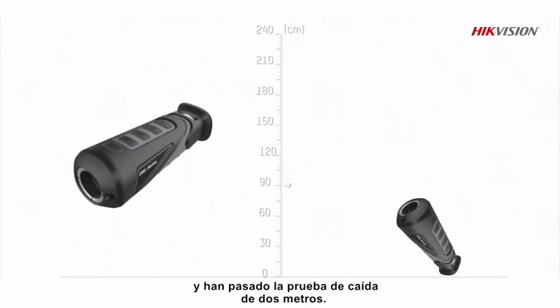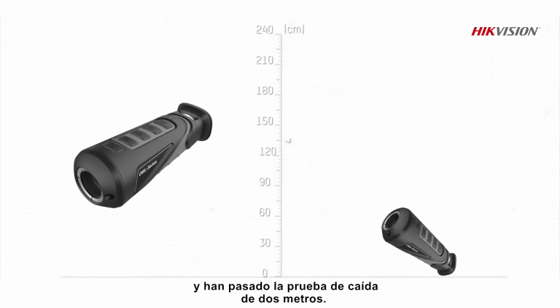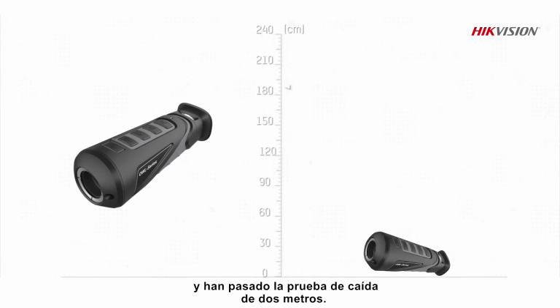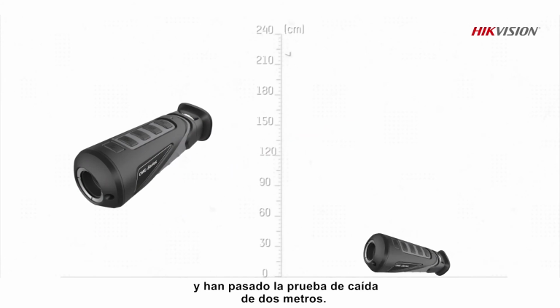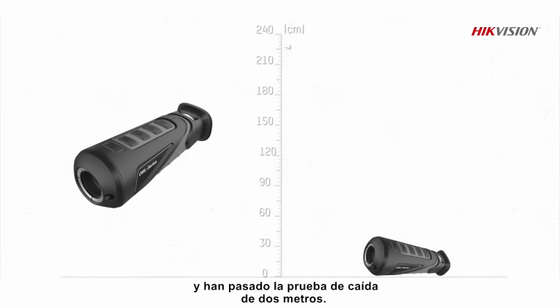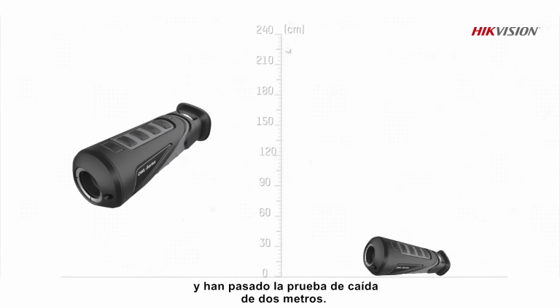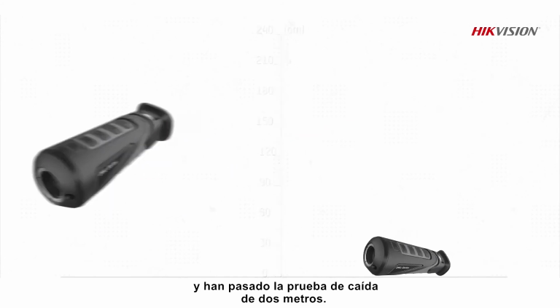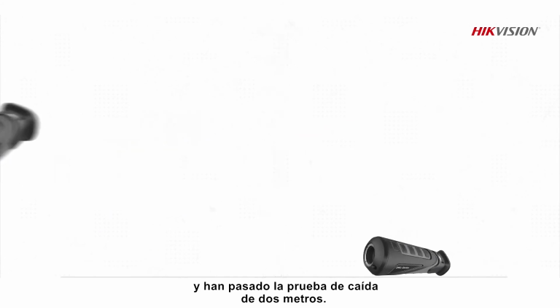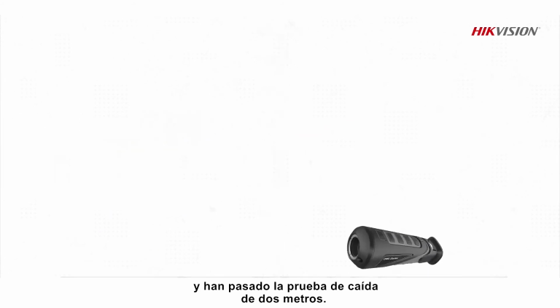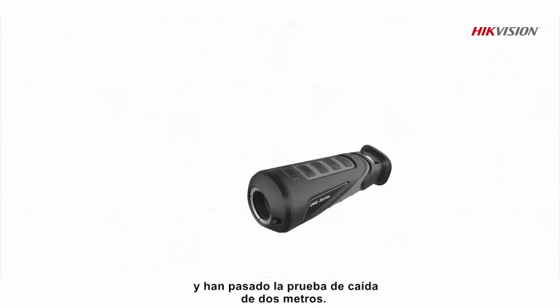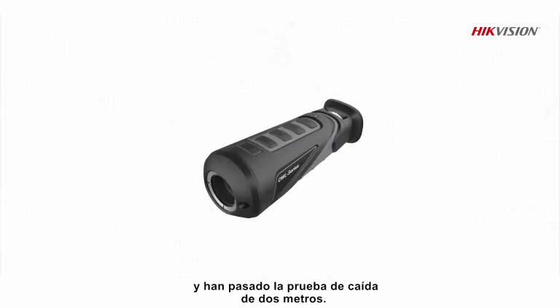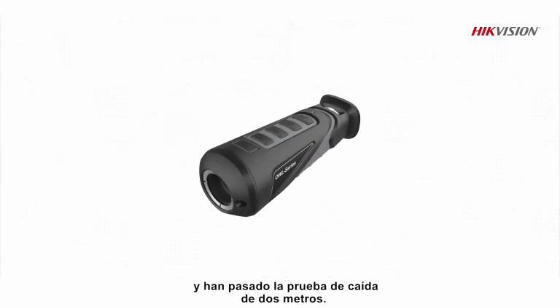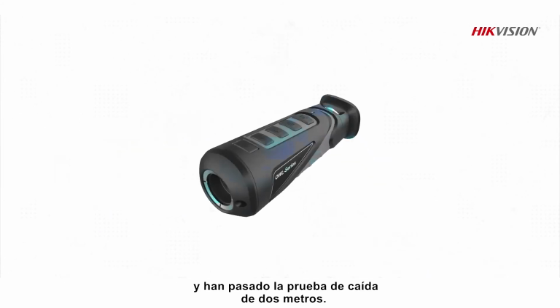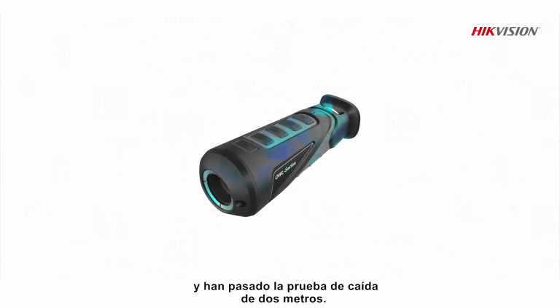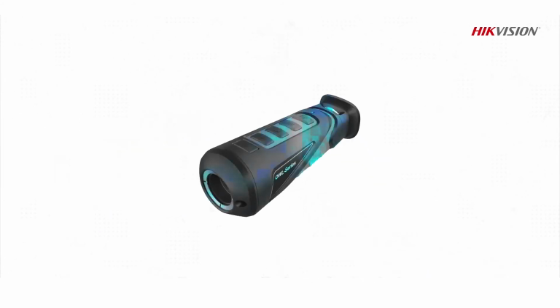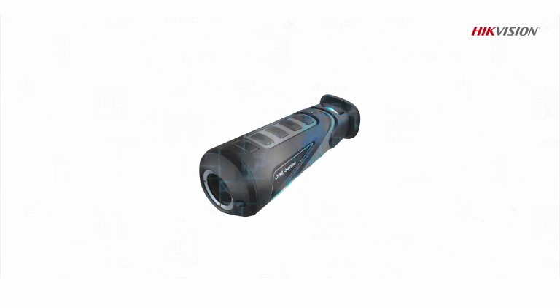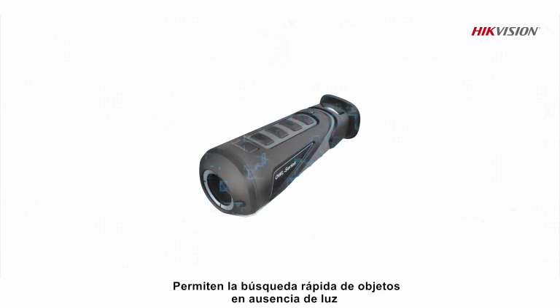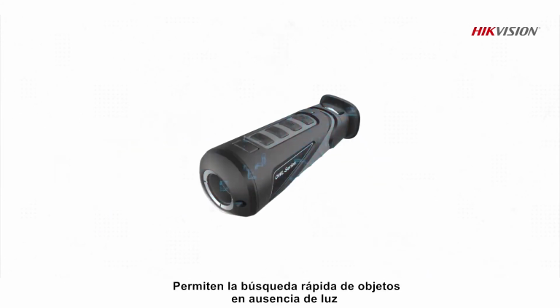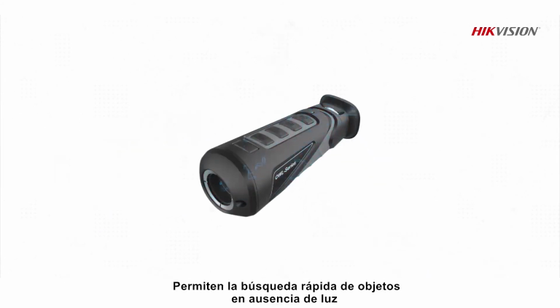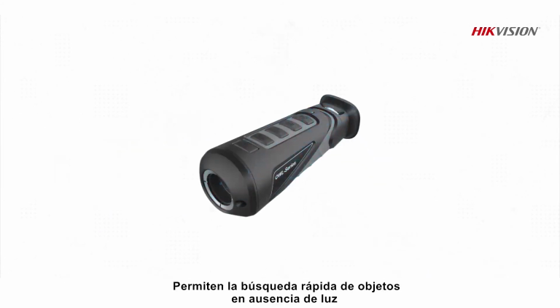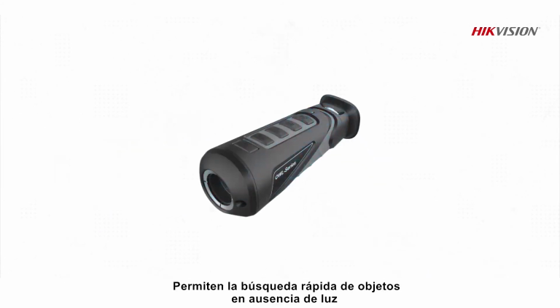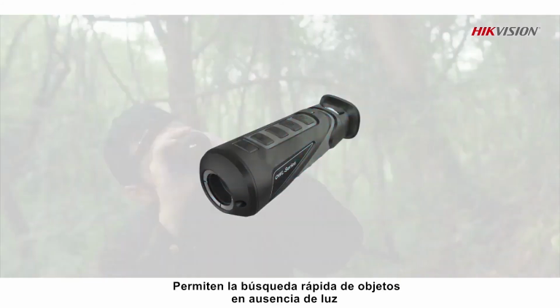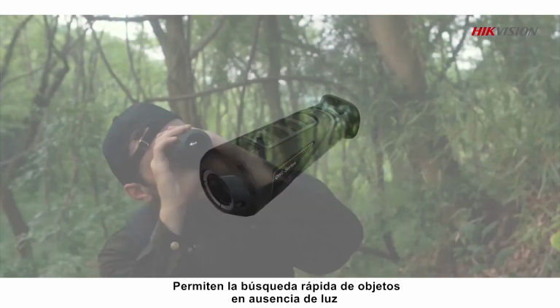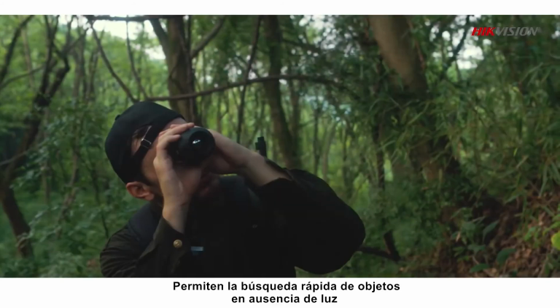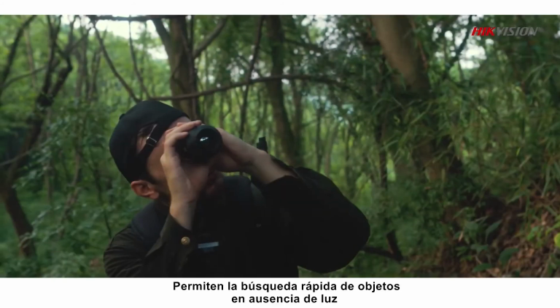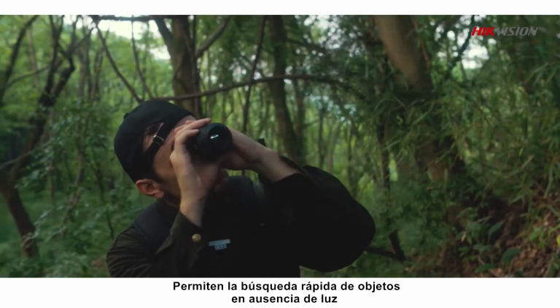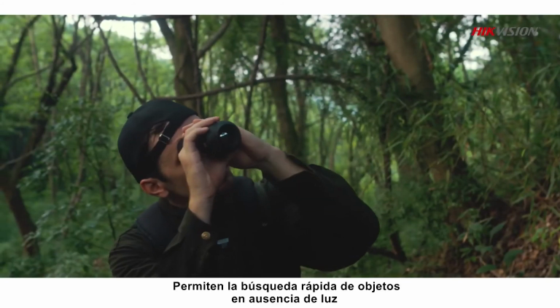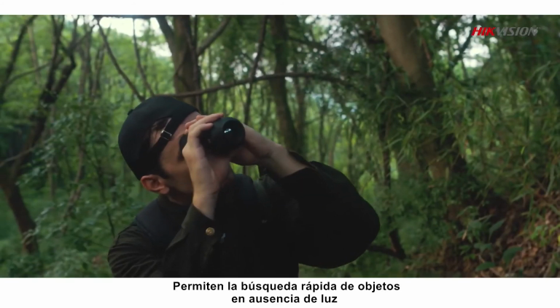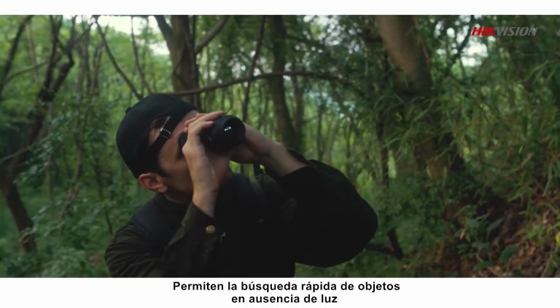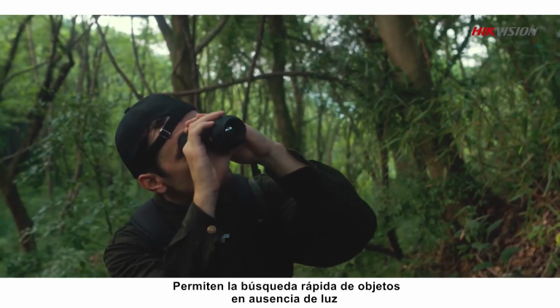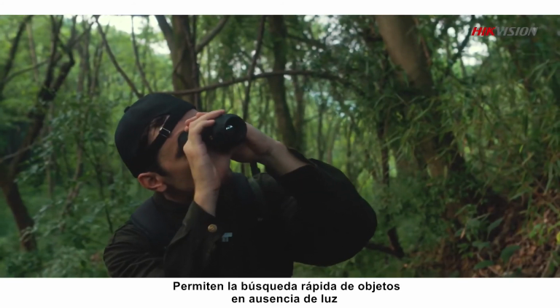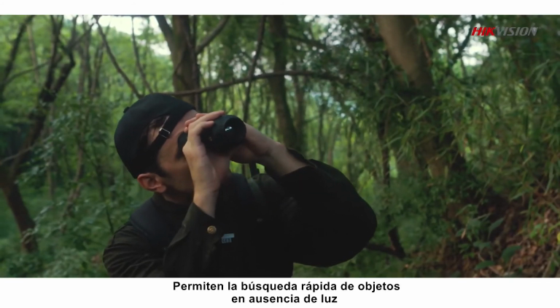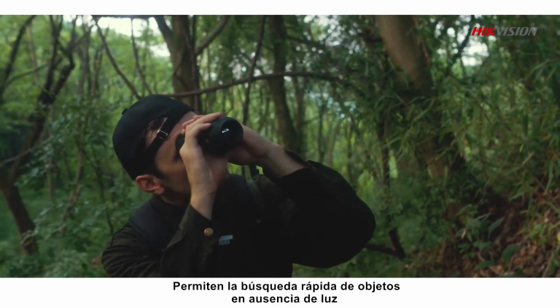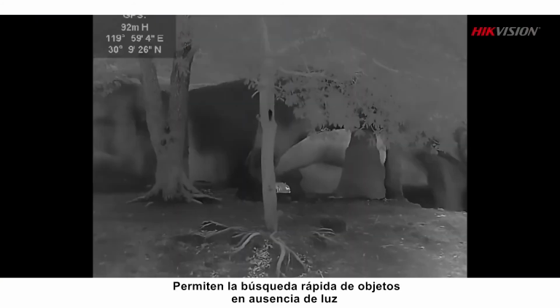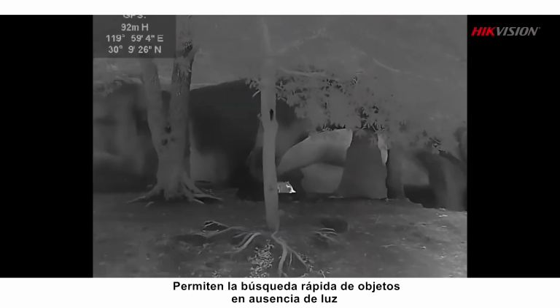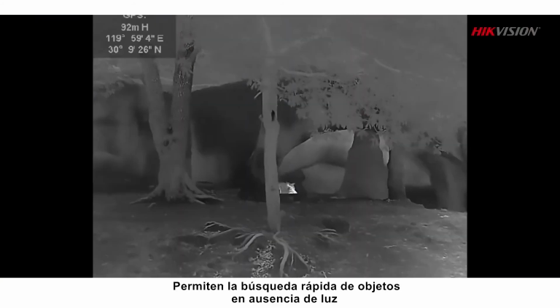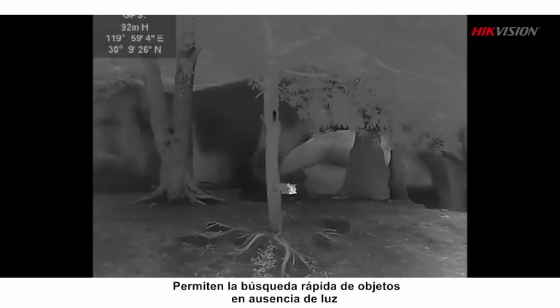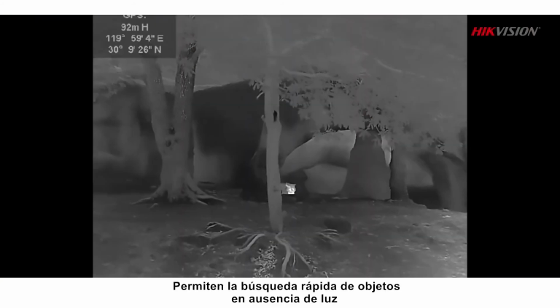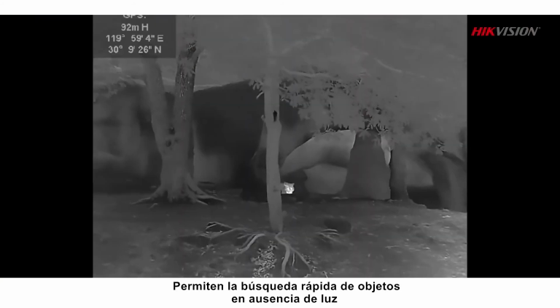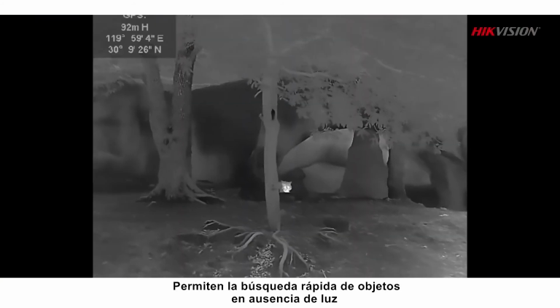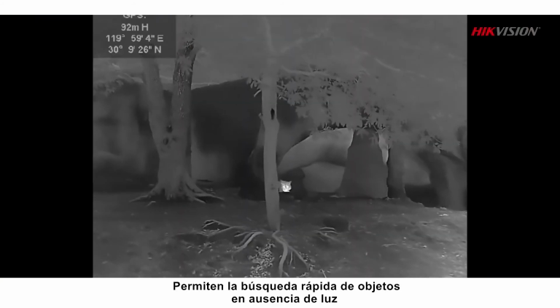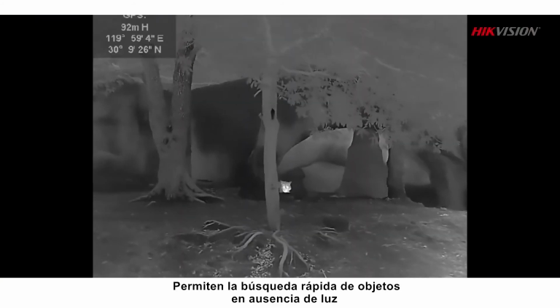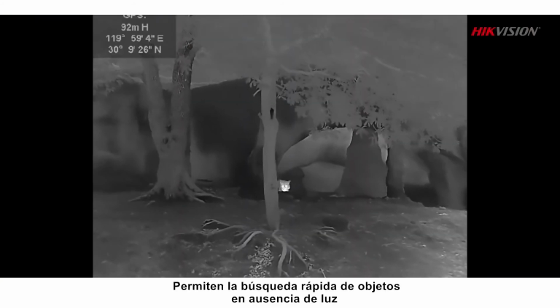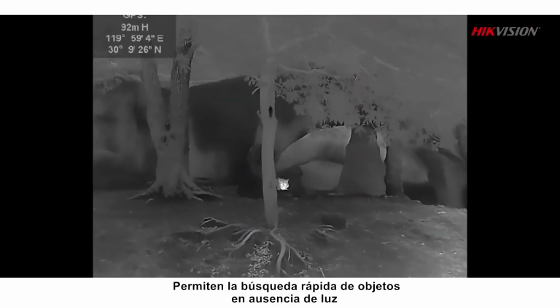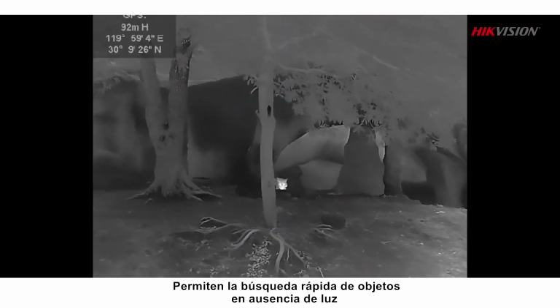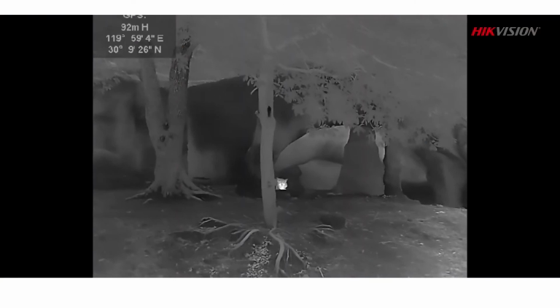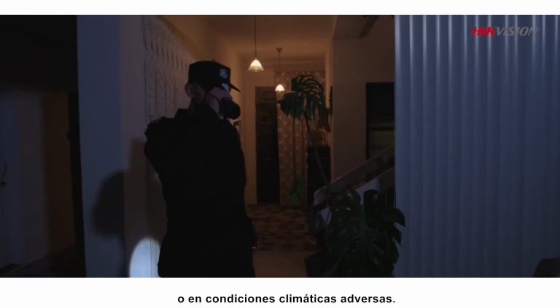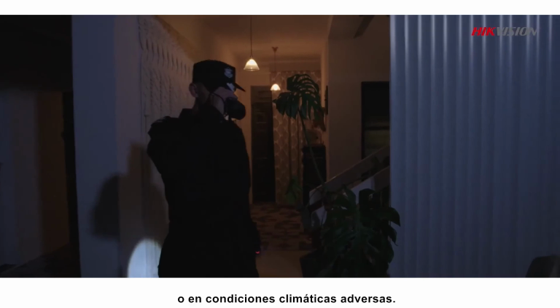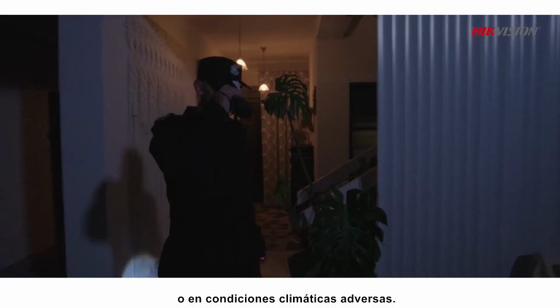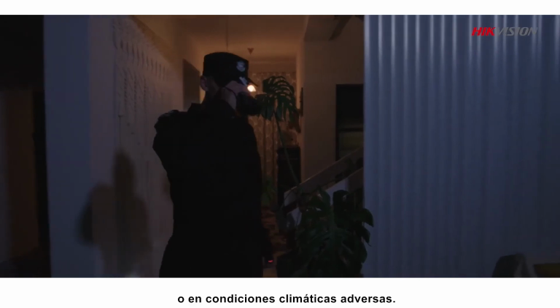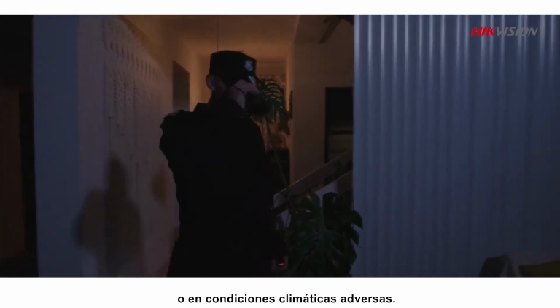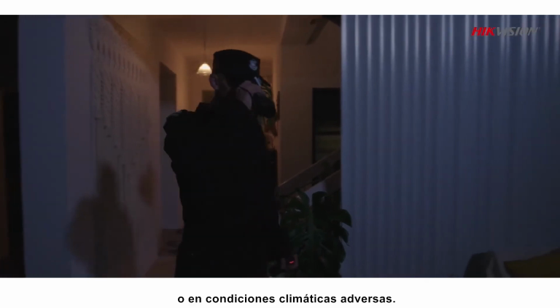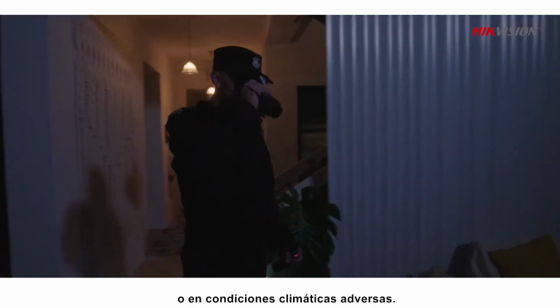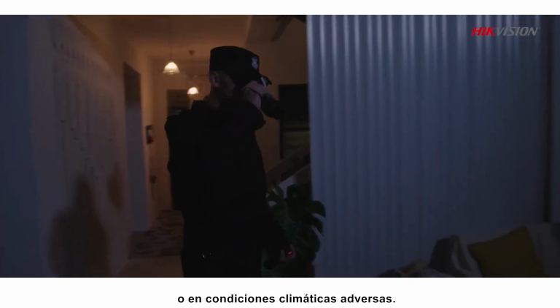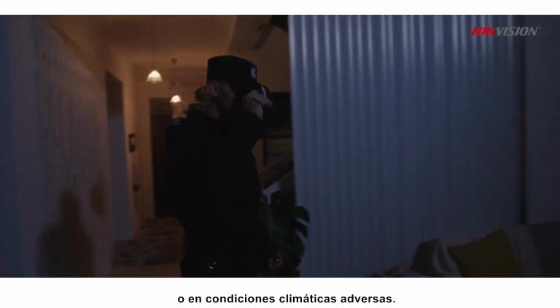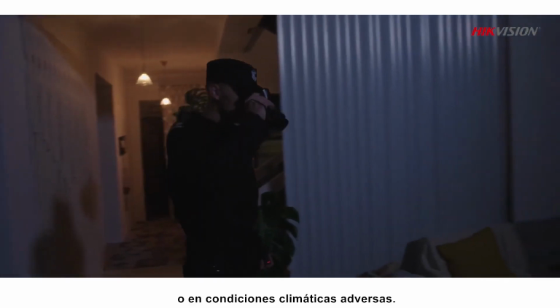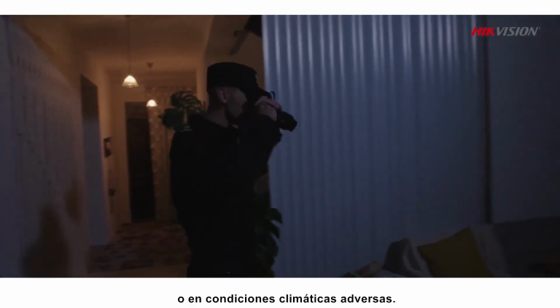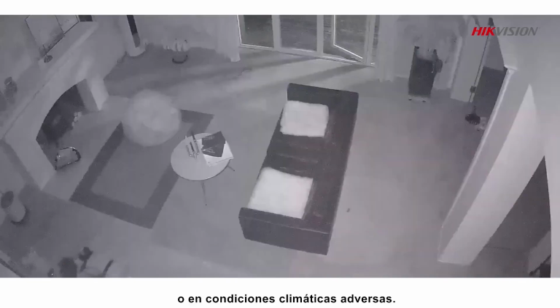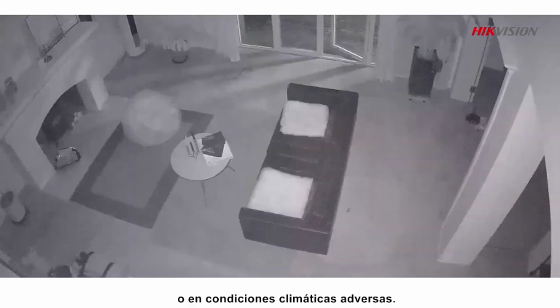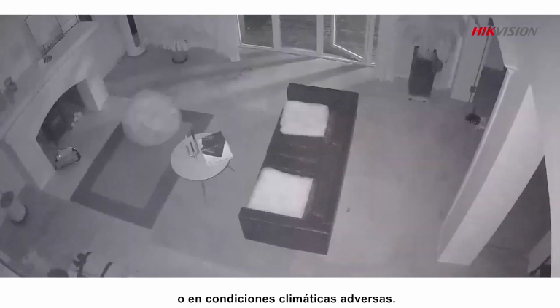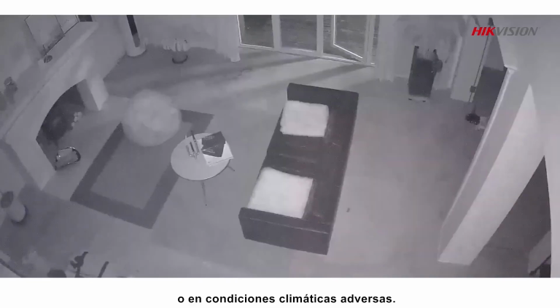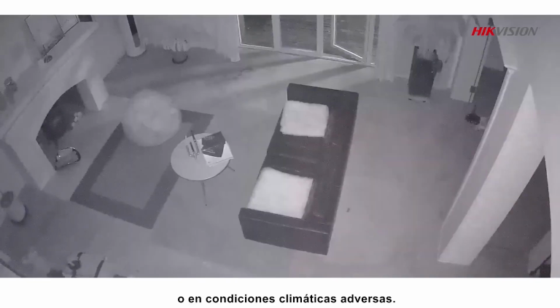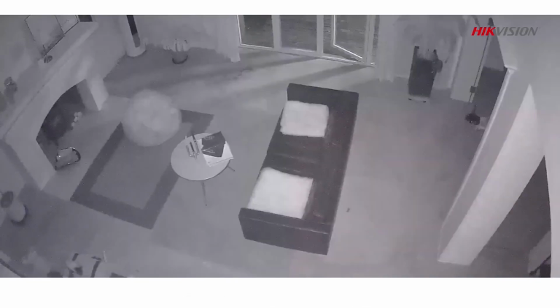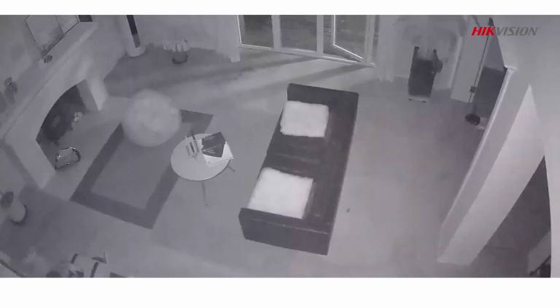These observational cameras feature IP67 rating and have passed the 2-meter drop test. They enable quick search of objects in the absence of light or in adverse weather conditions.